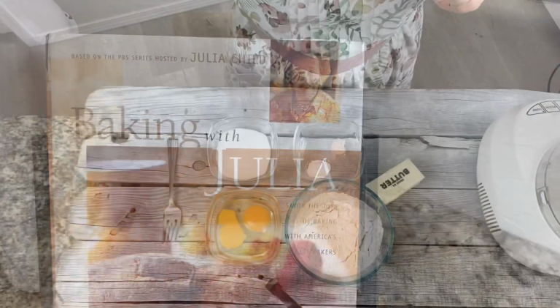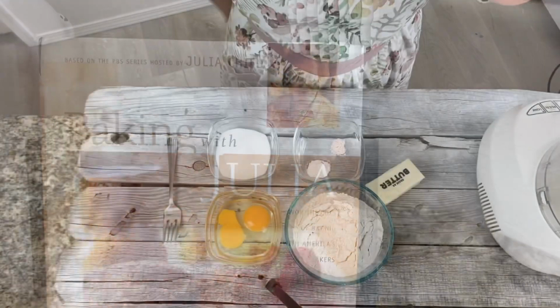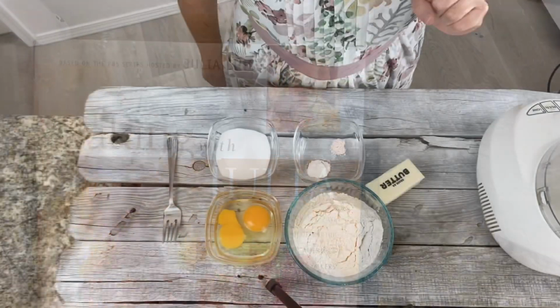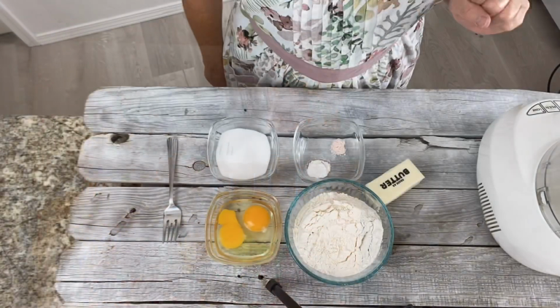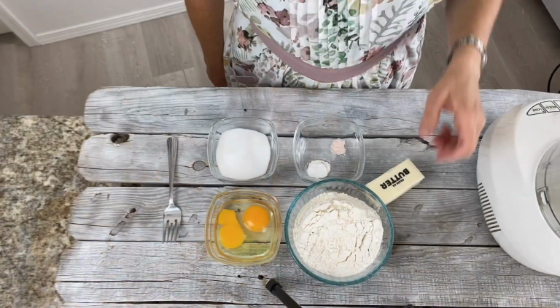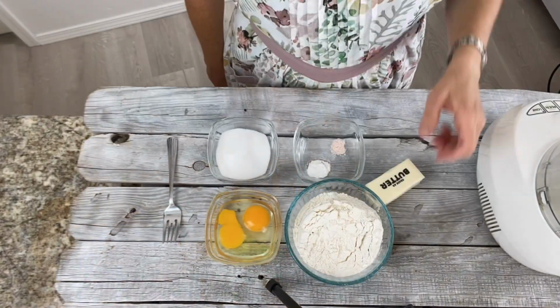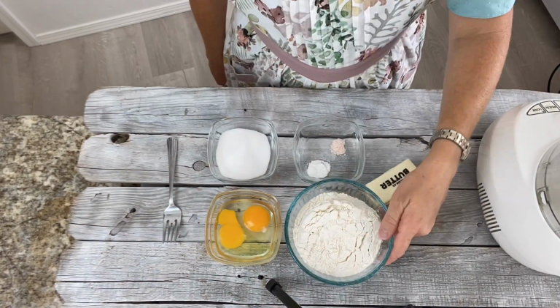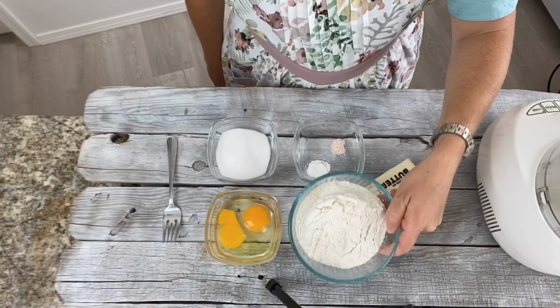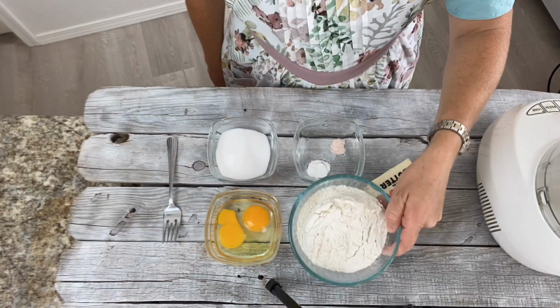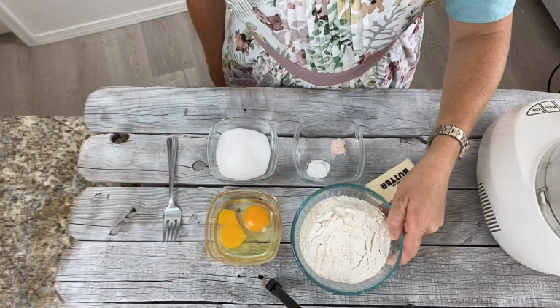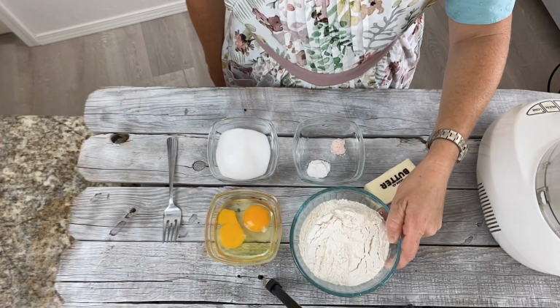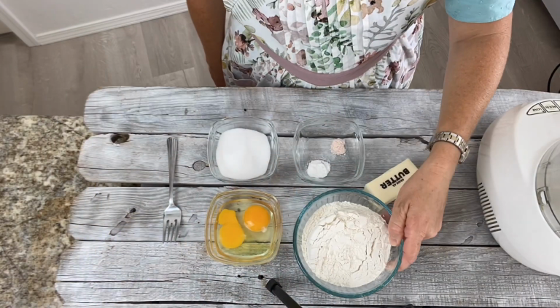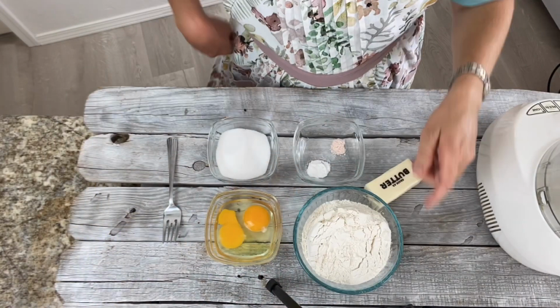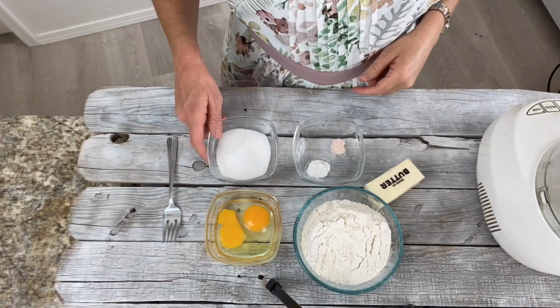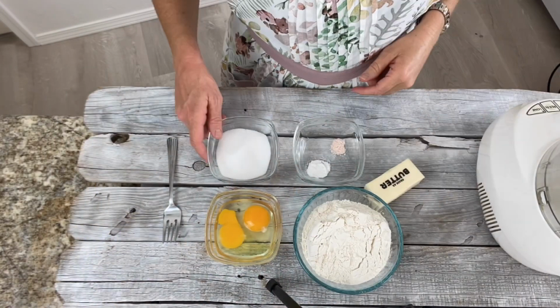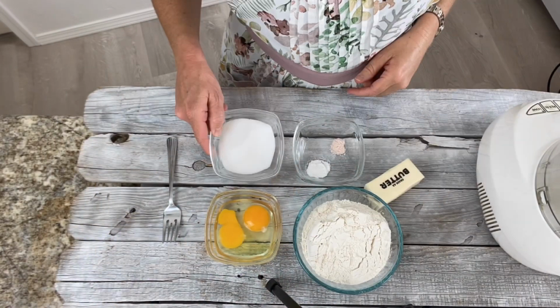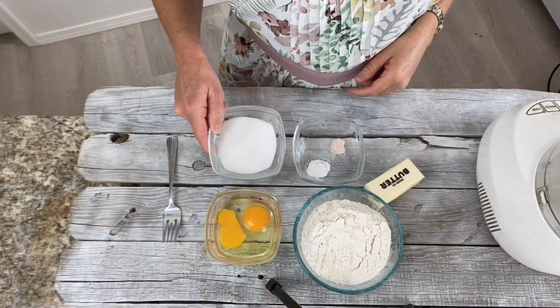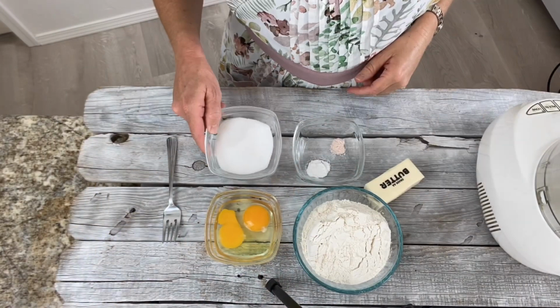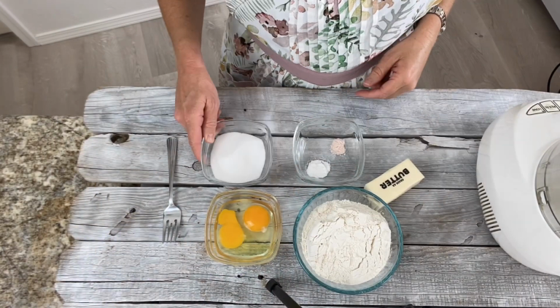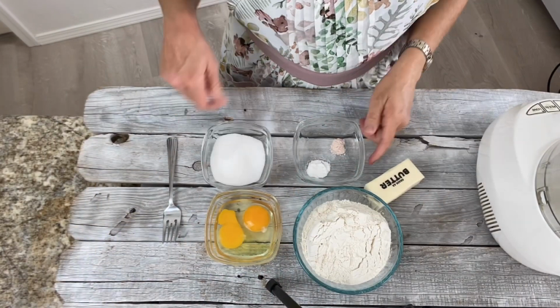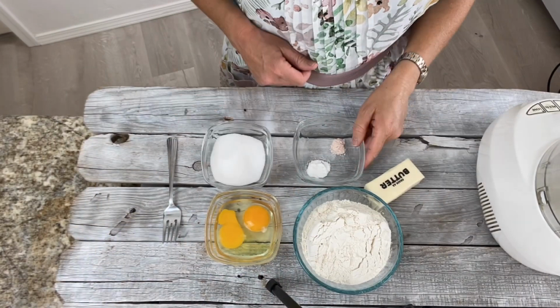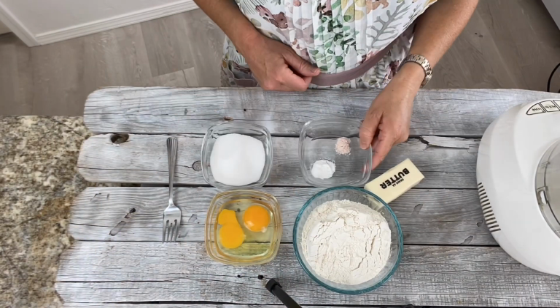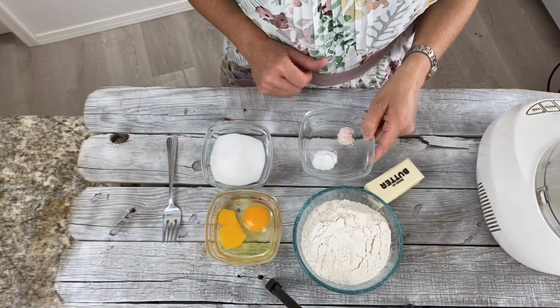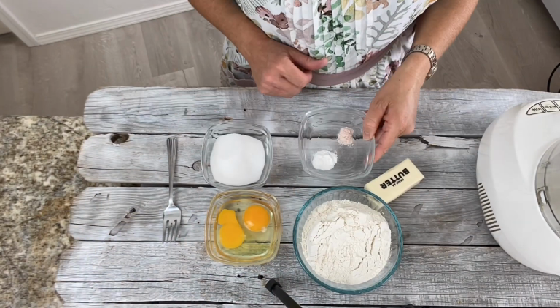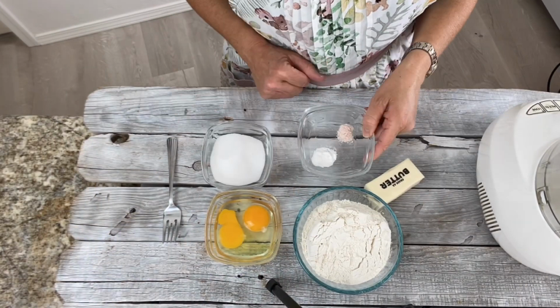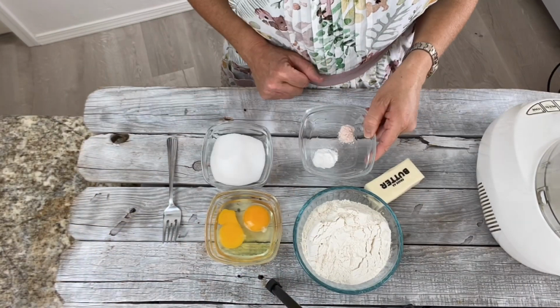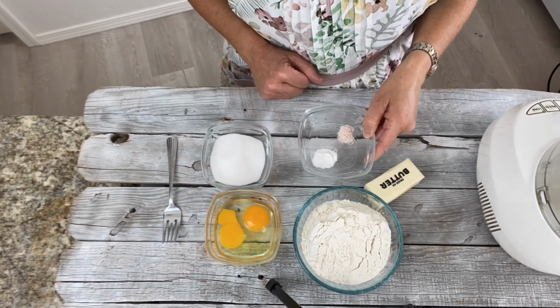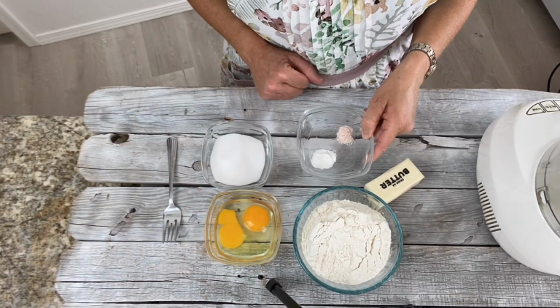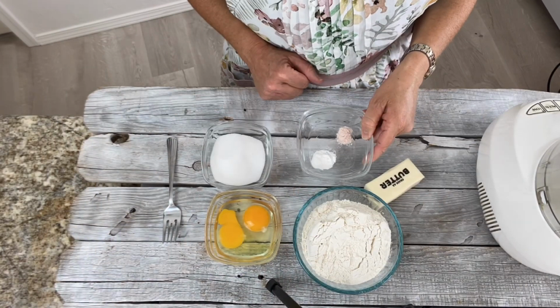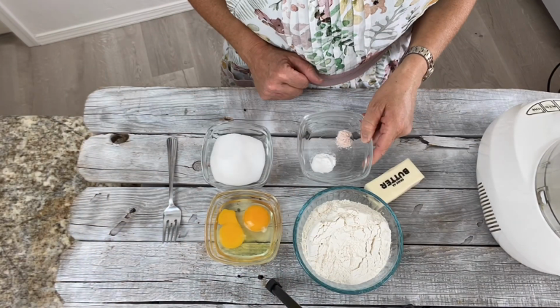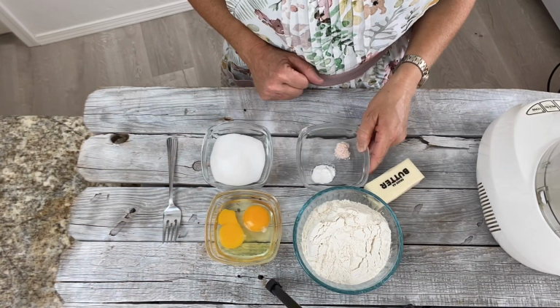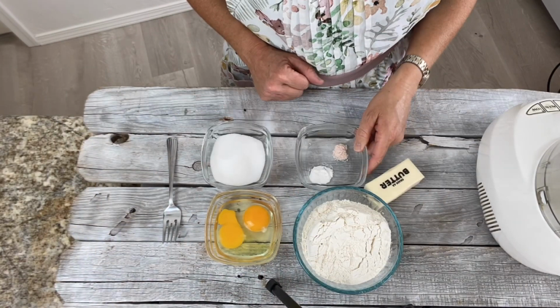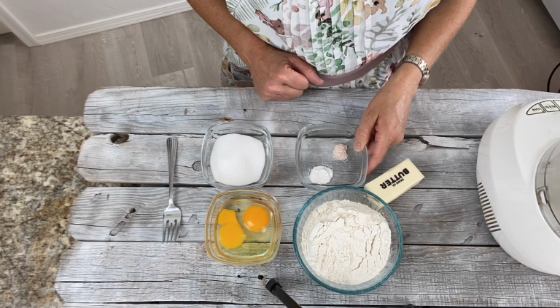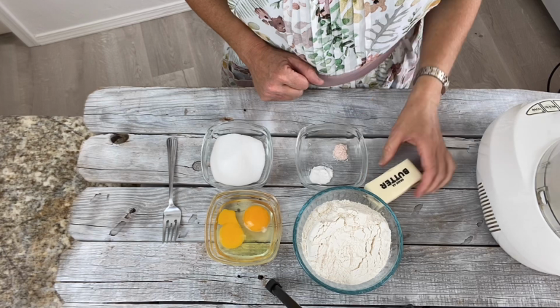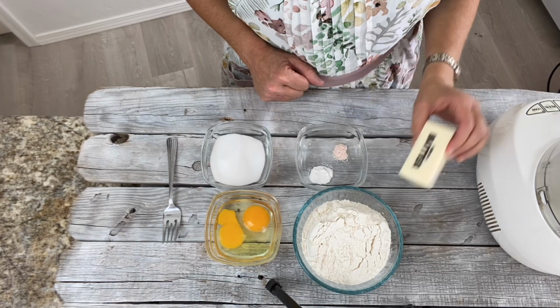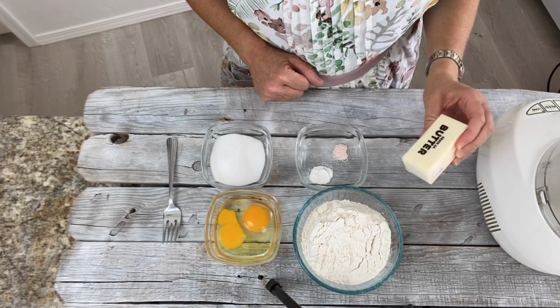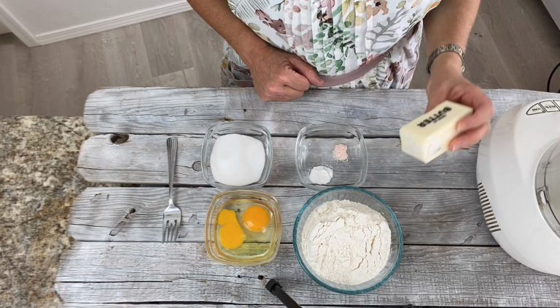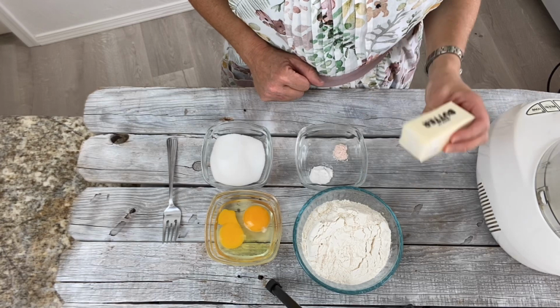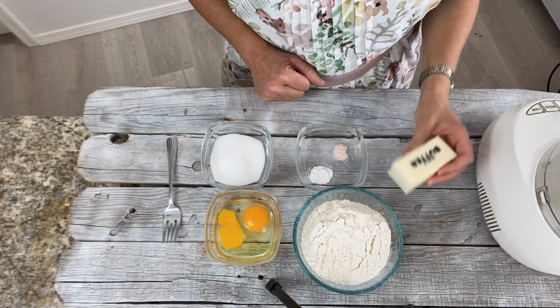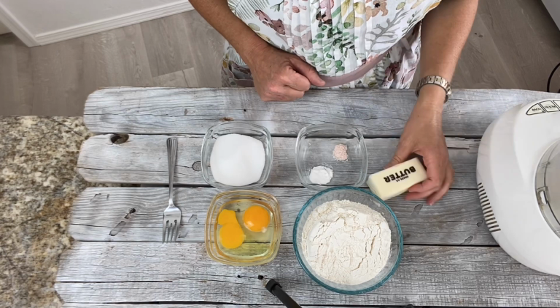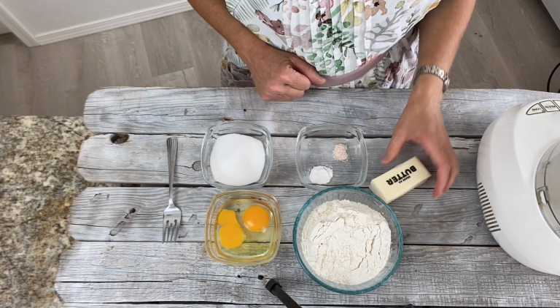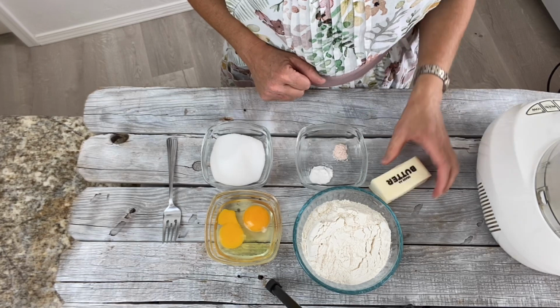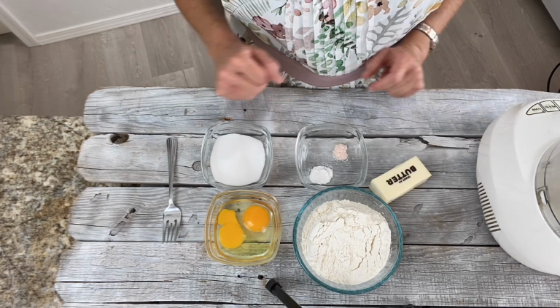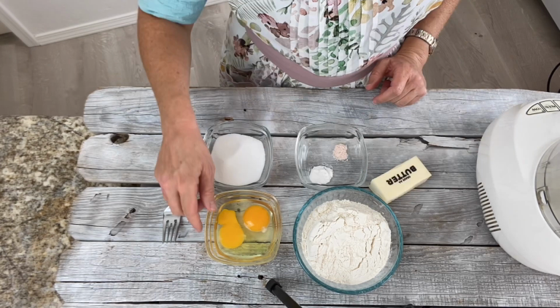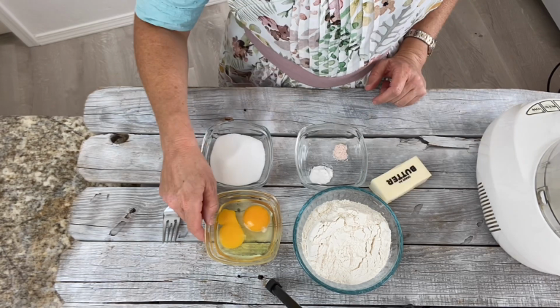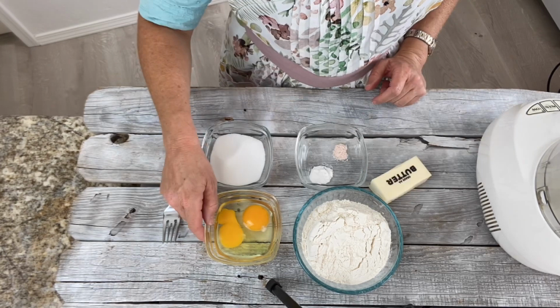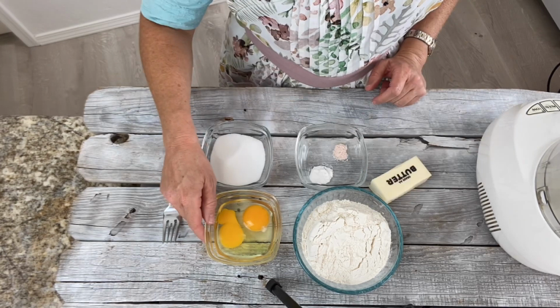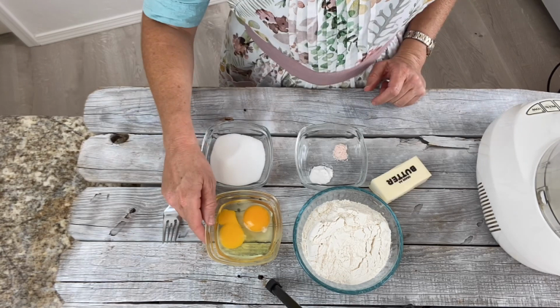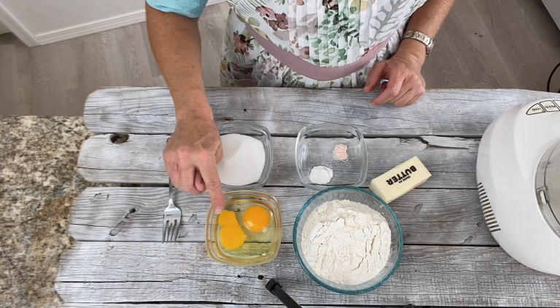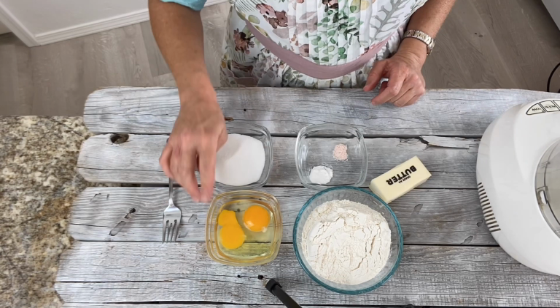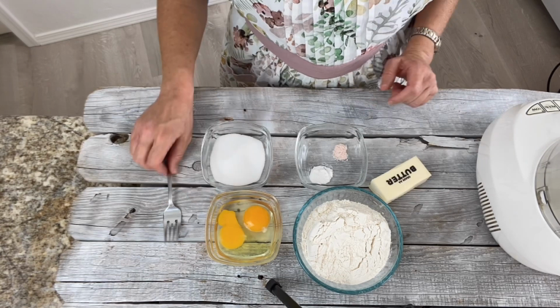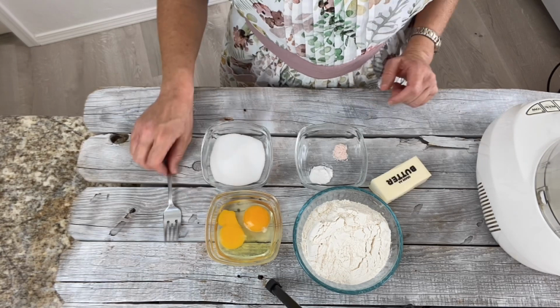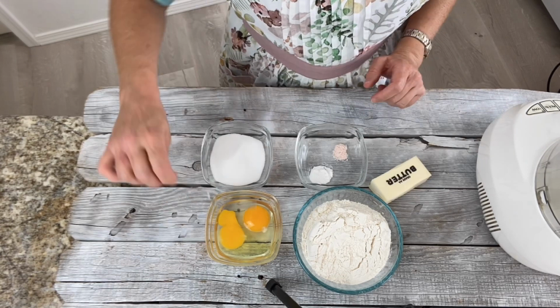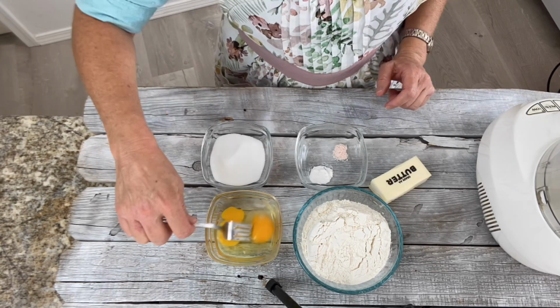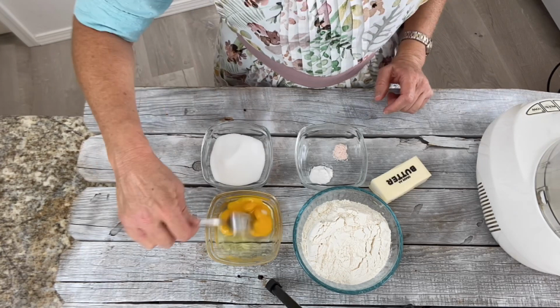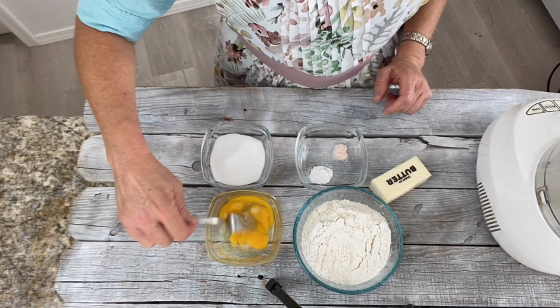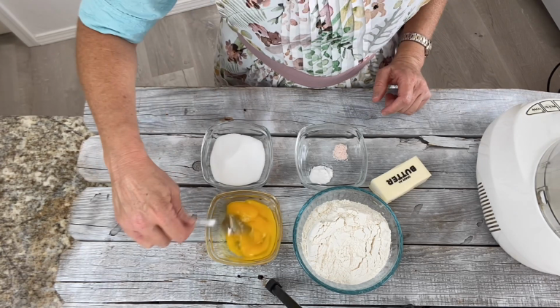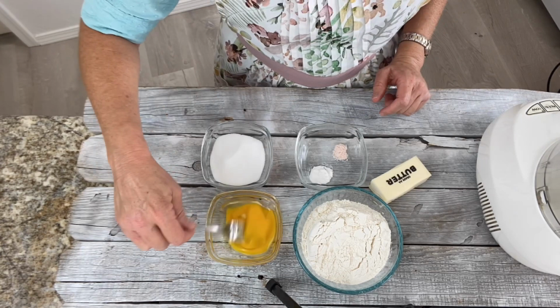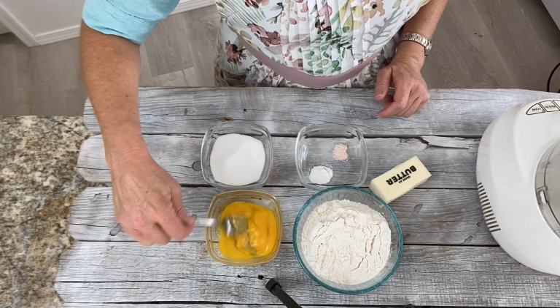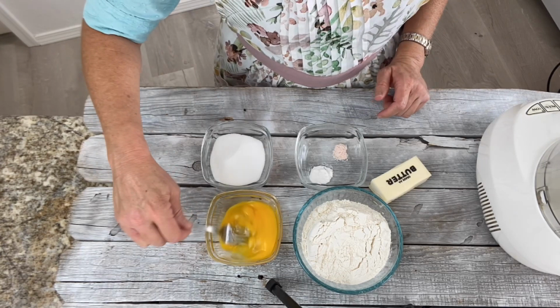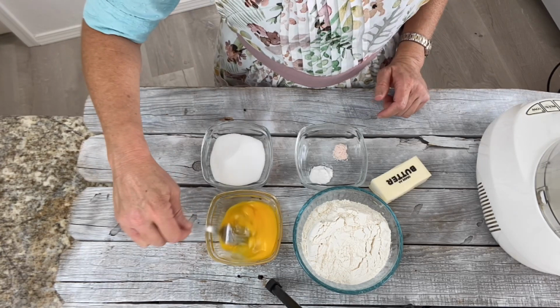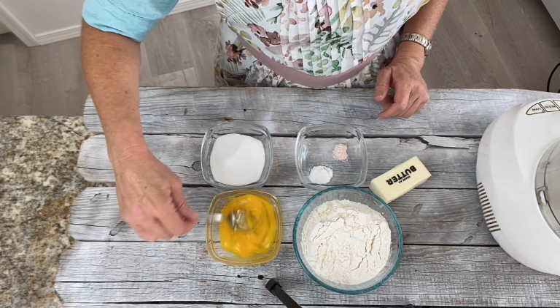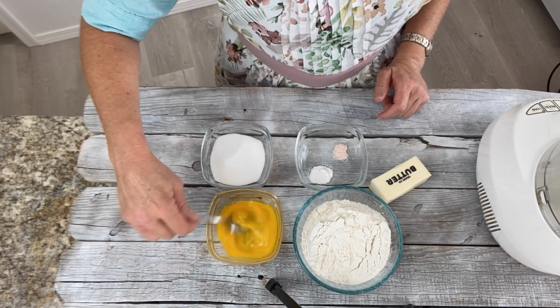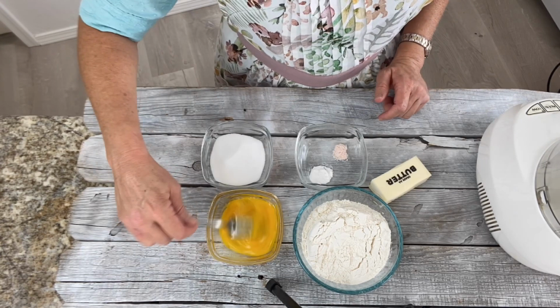You will need flour, sugar, baking powder, salt, butter, and two eggs.